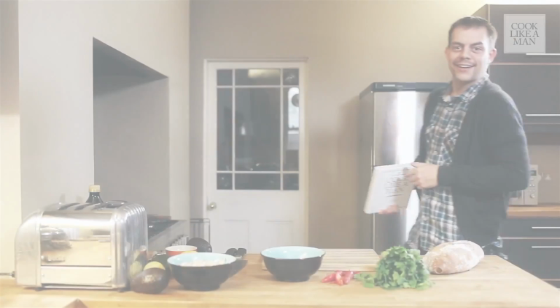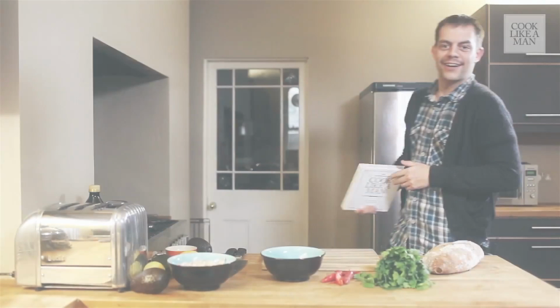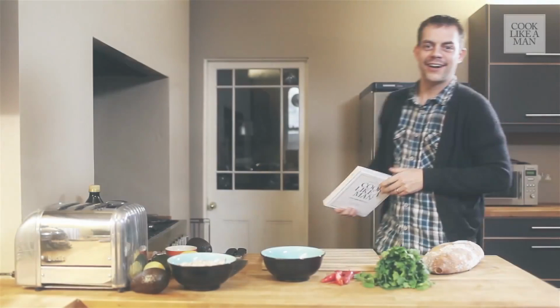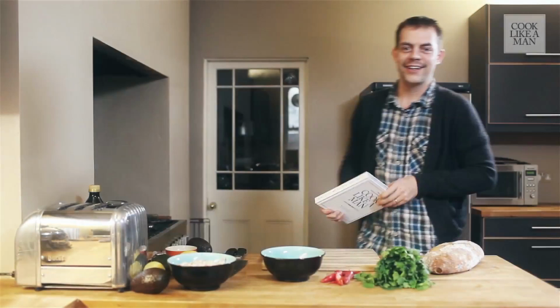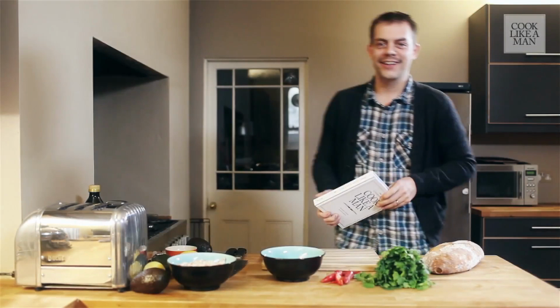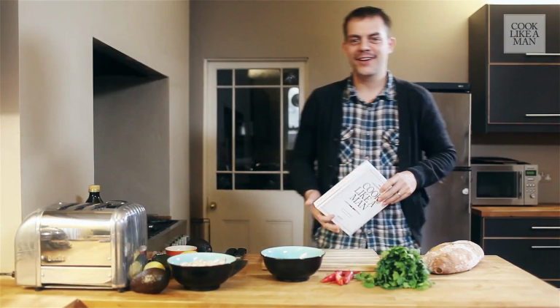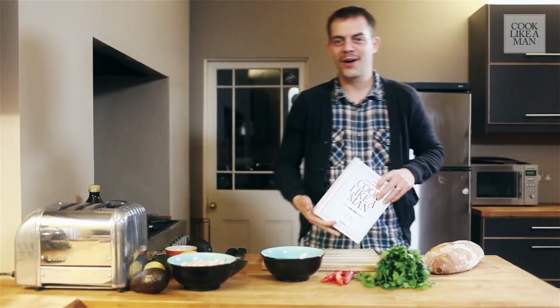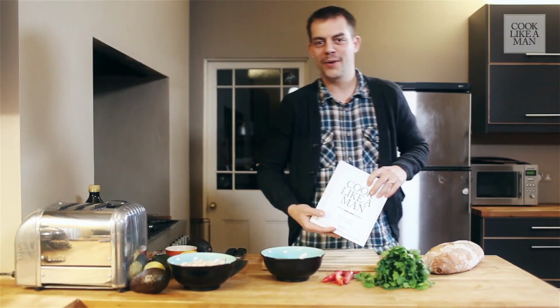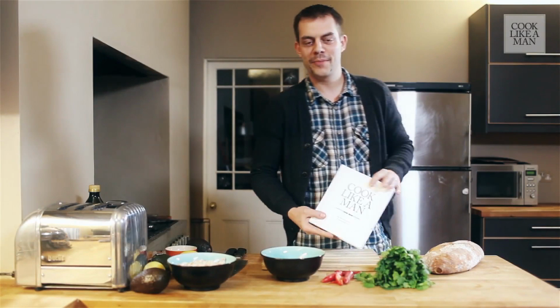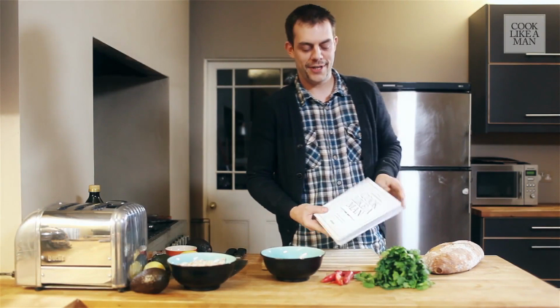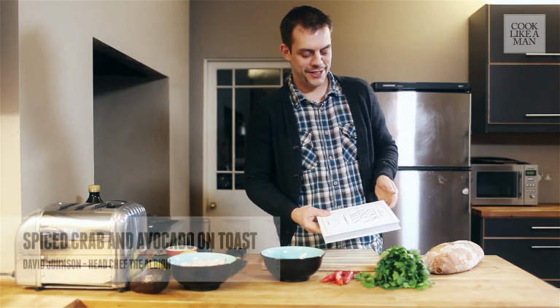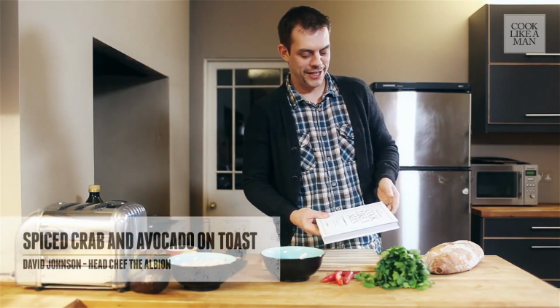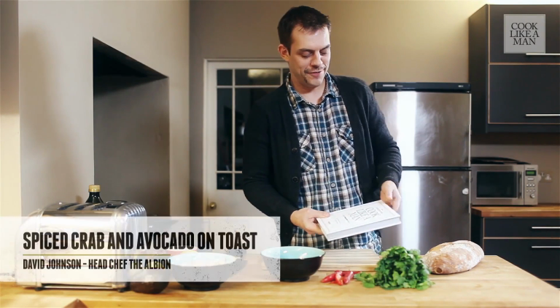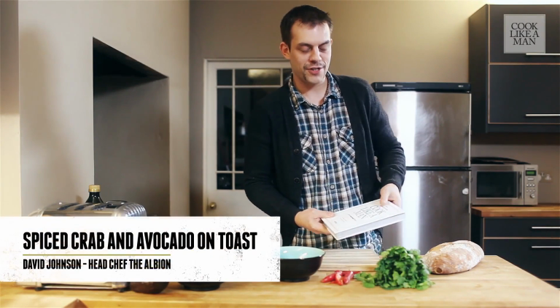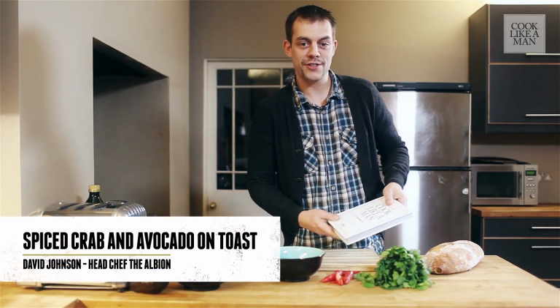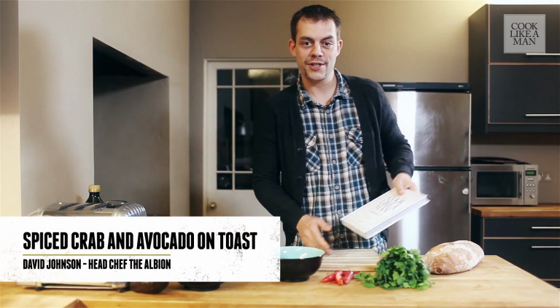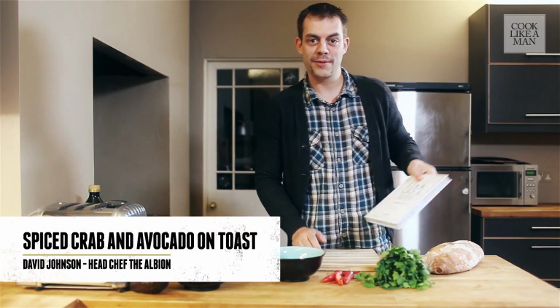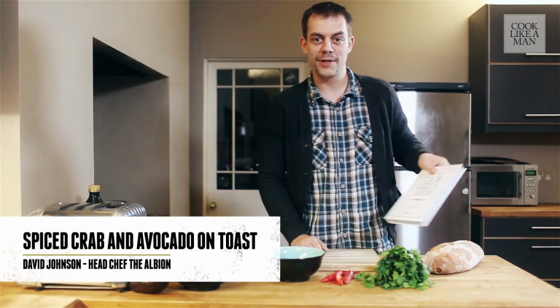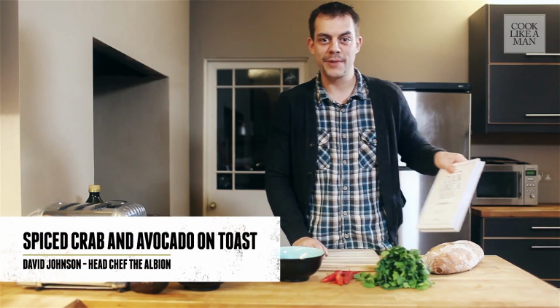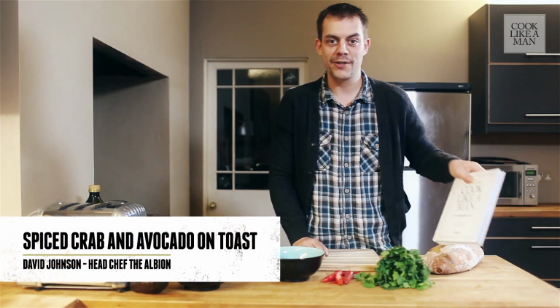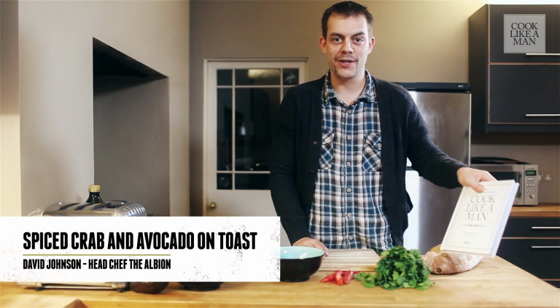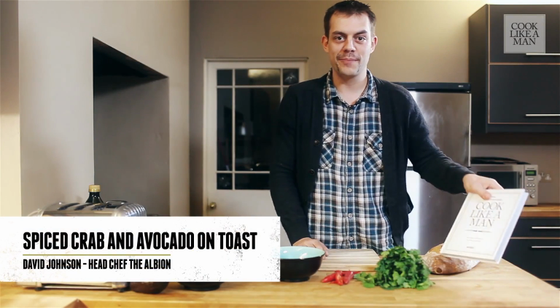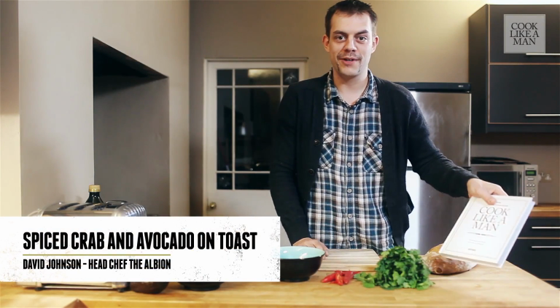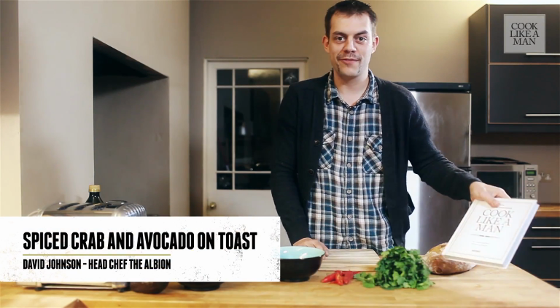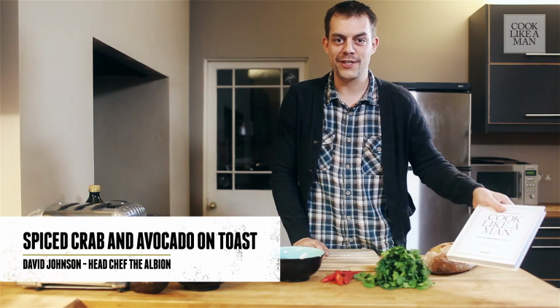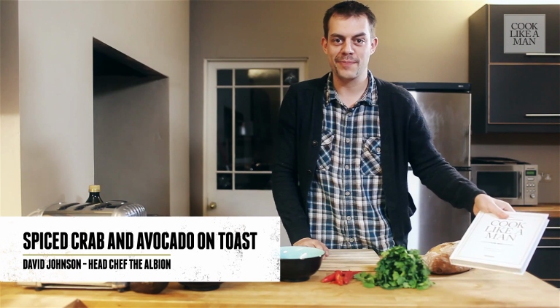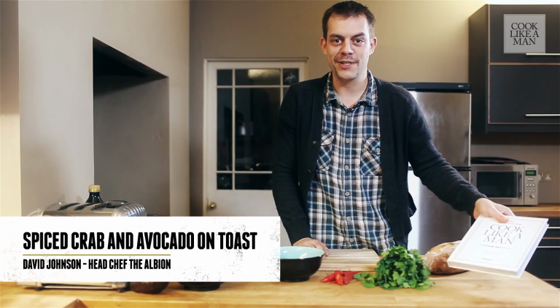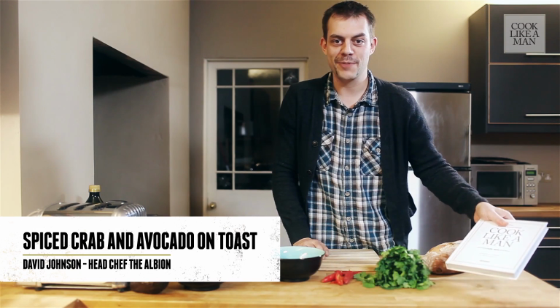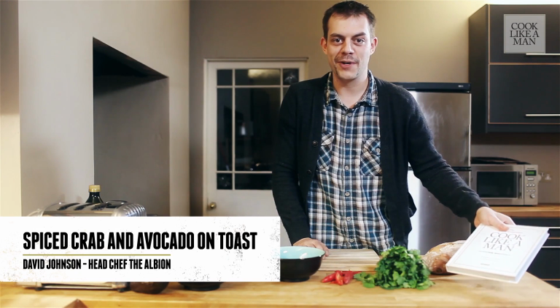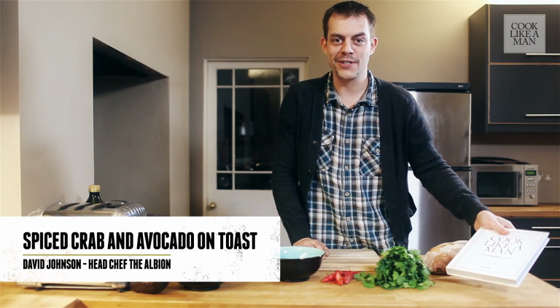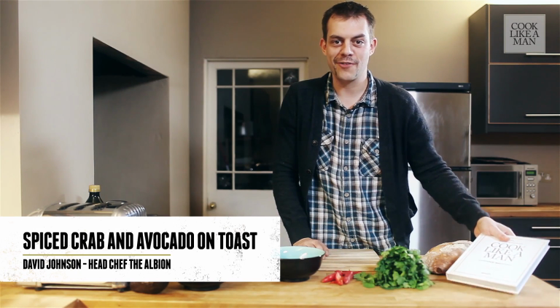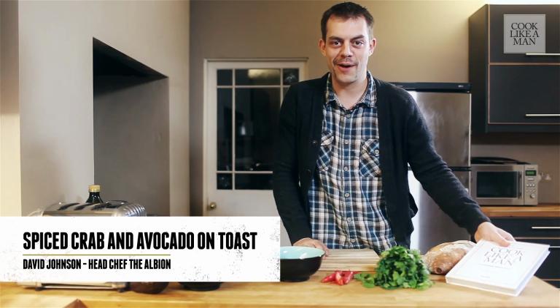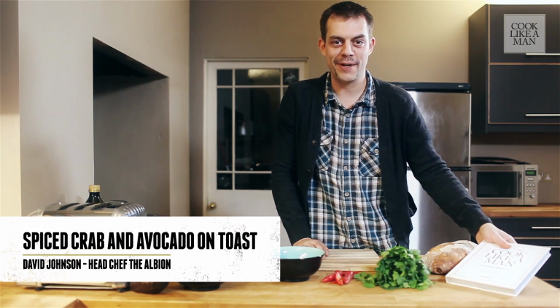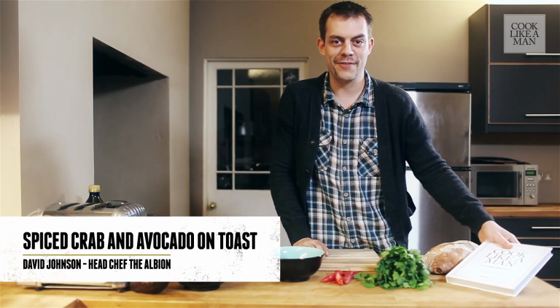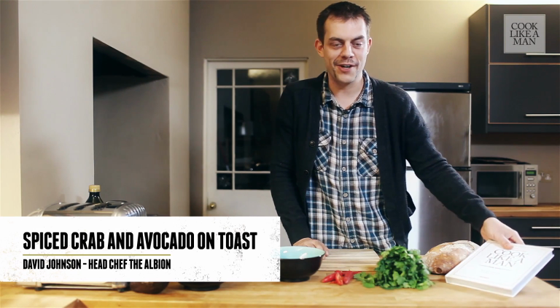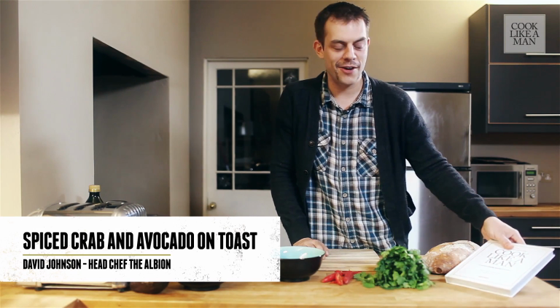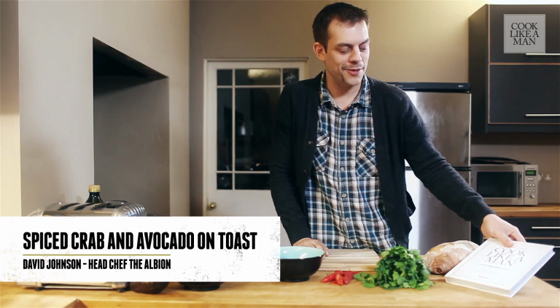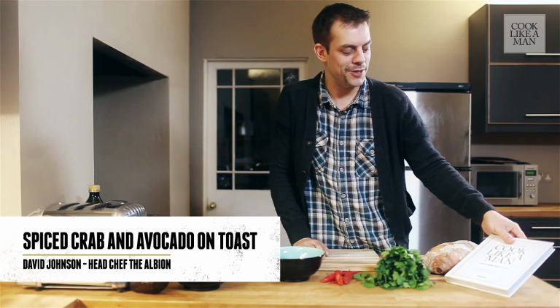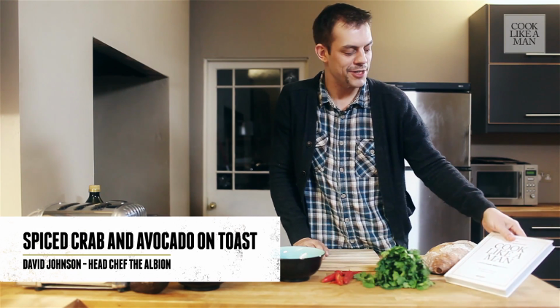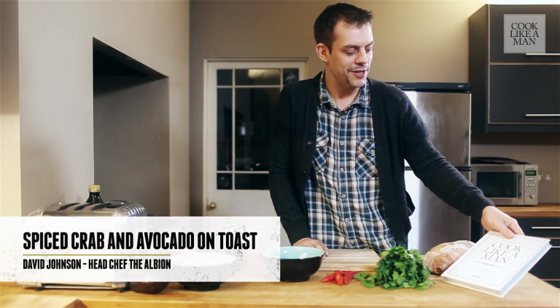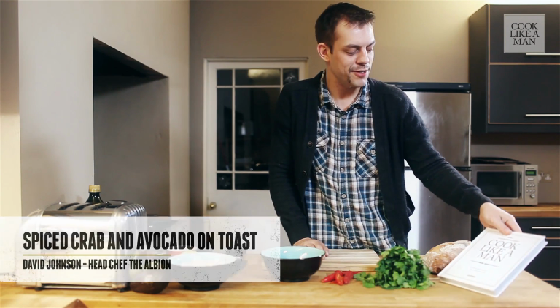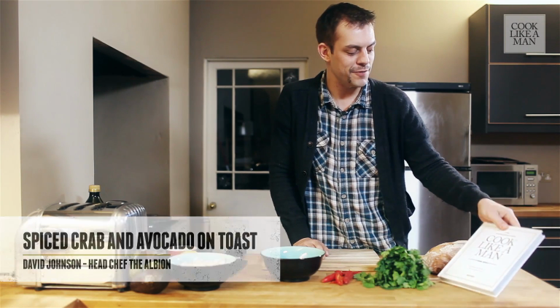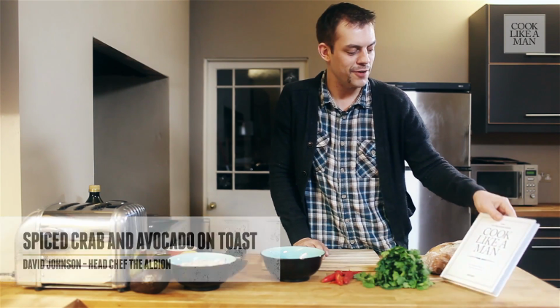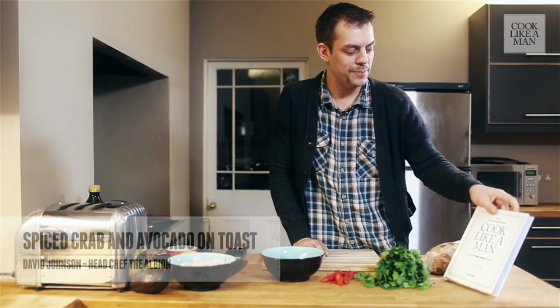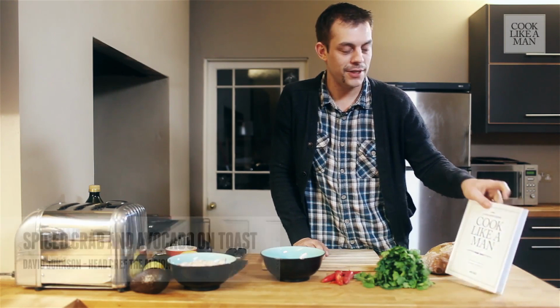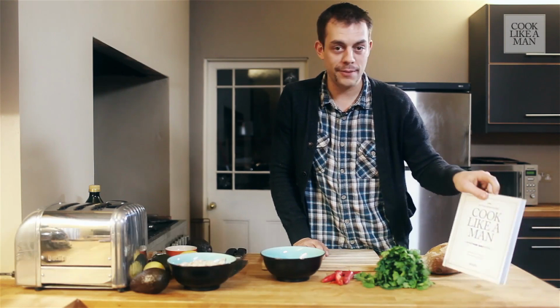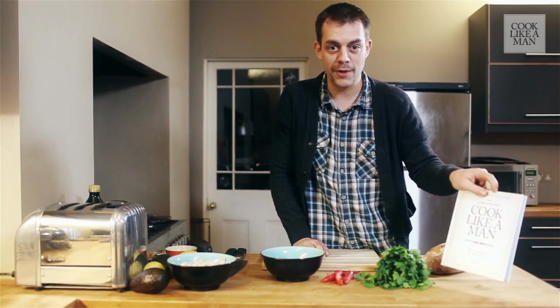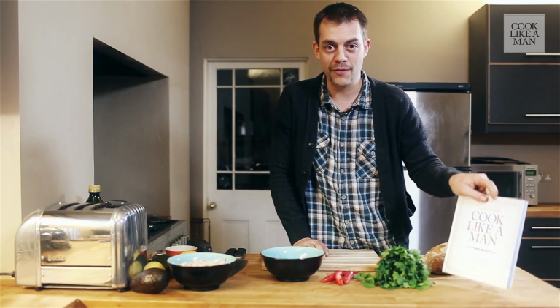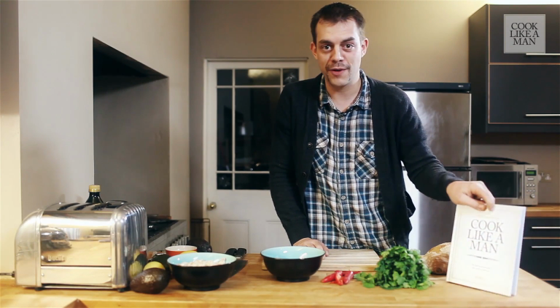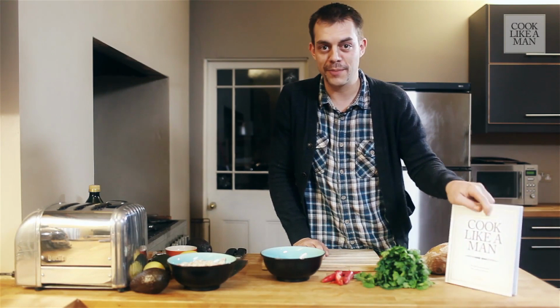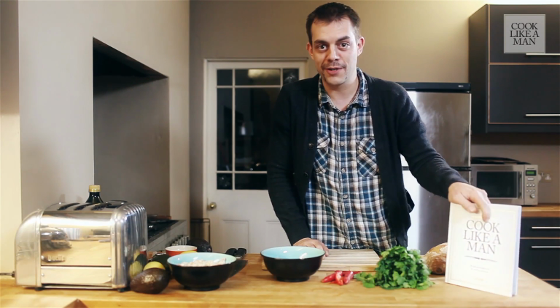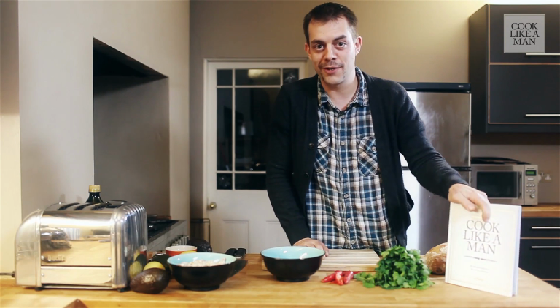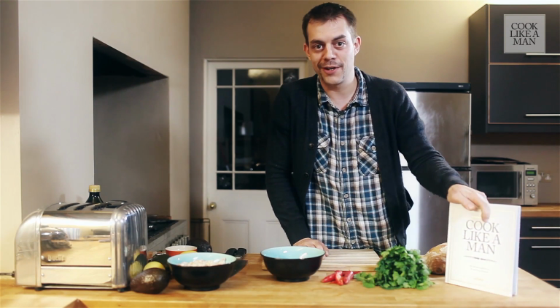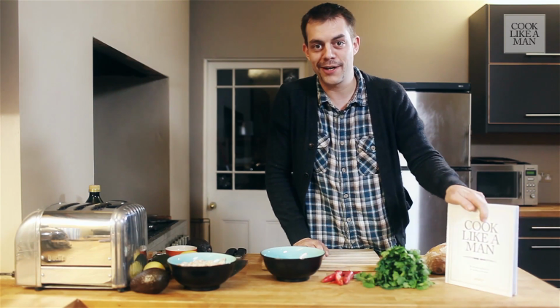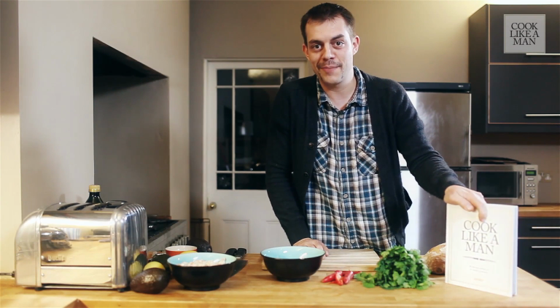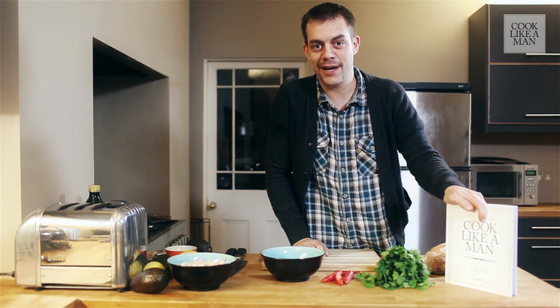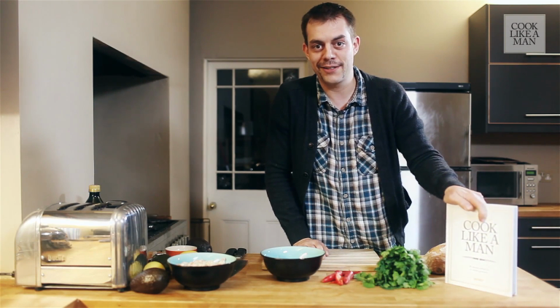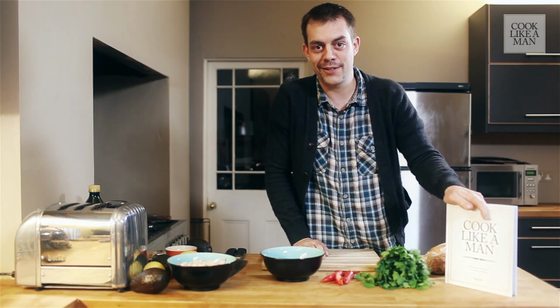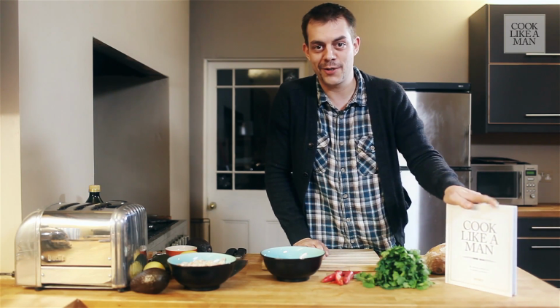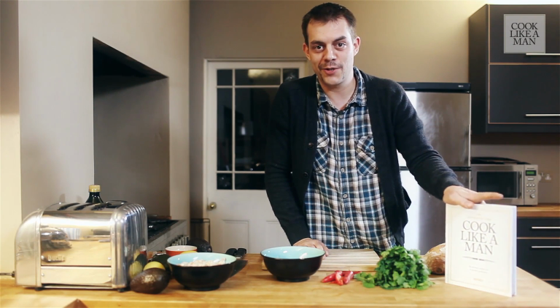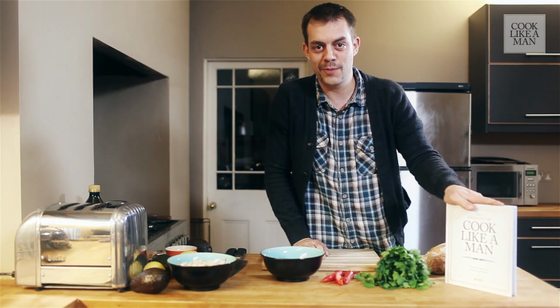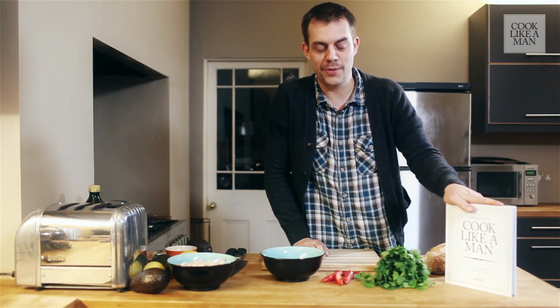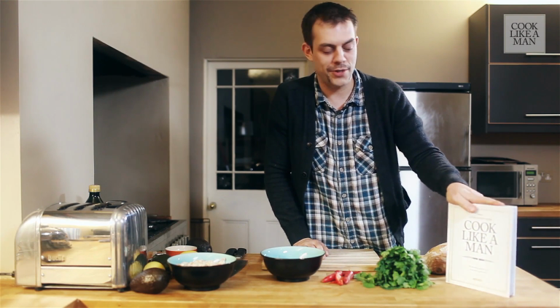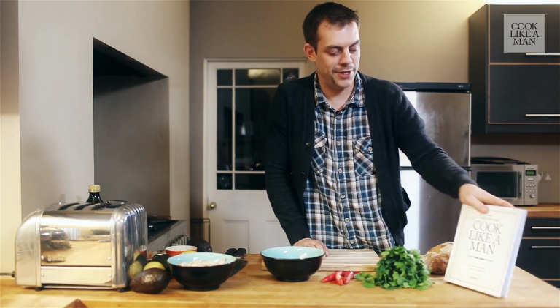Hi, I'm Dave Johnson. I'm going to be cooking my recipe, Spiced Crab and Avocado on Toast from the Movember Cook Like a Man cookbook.